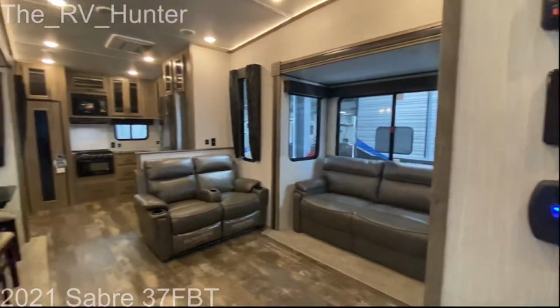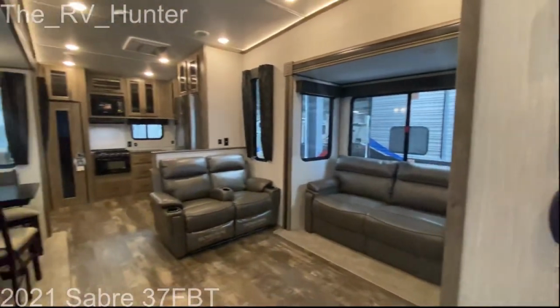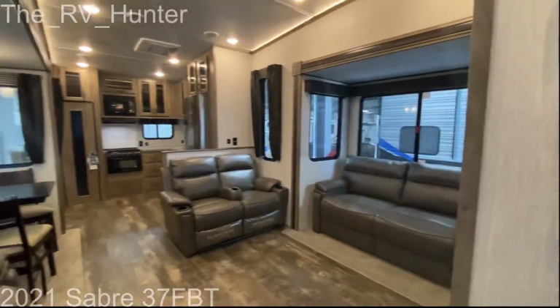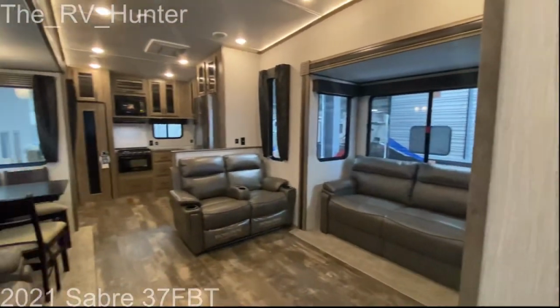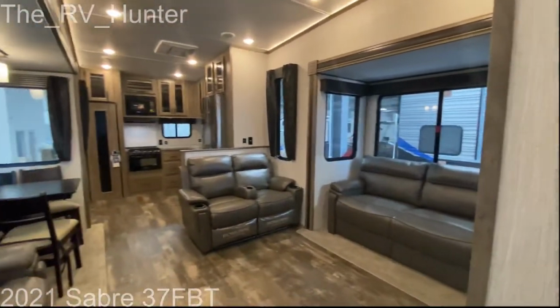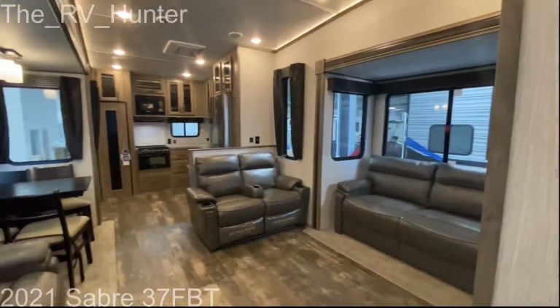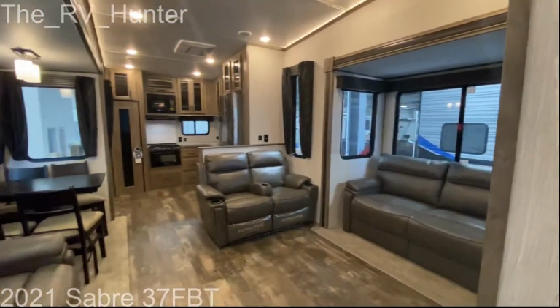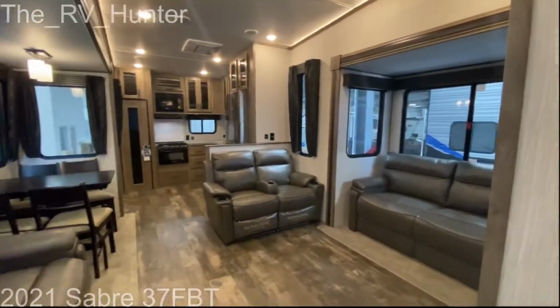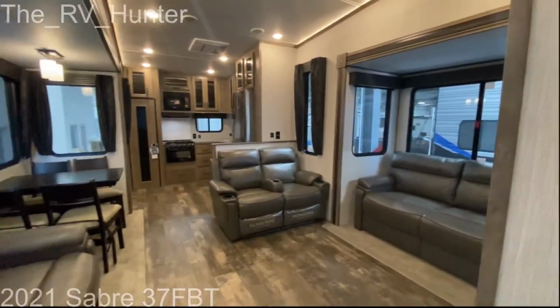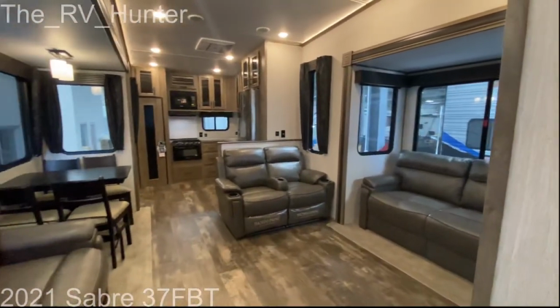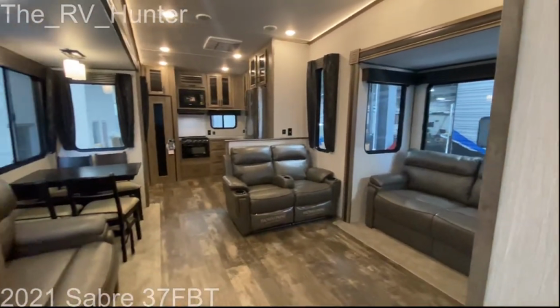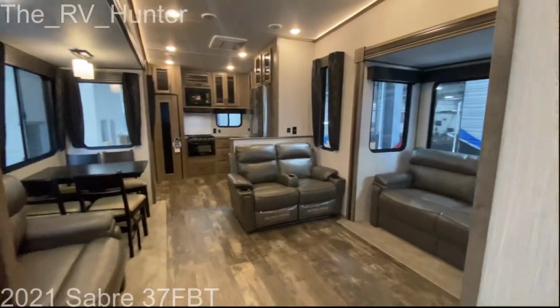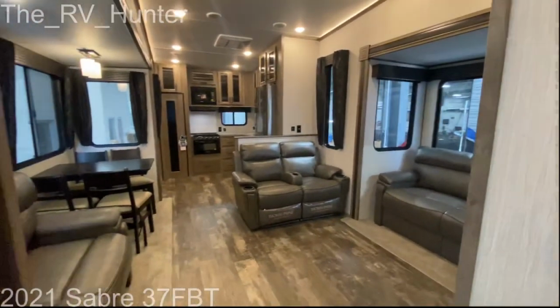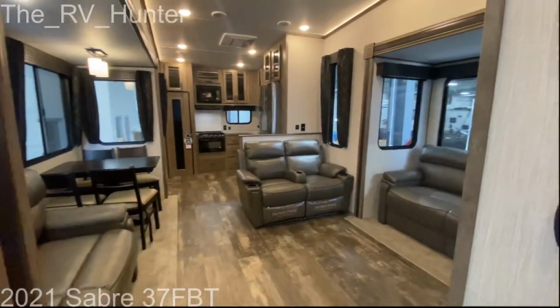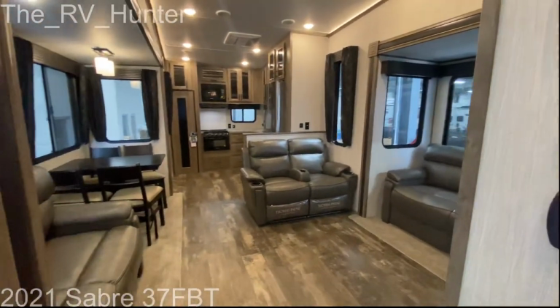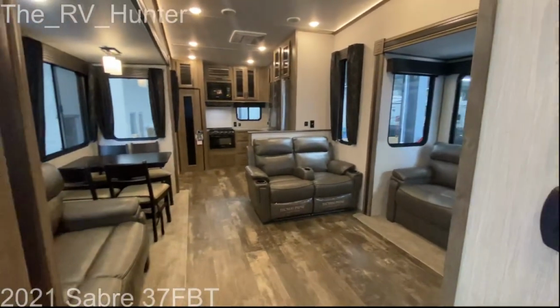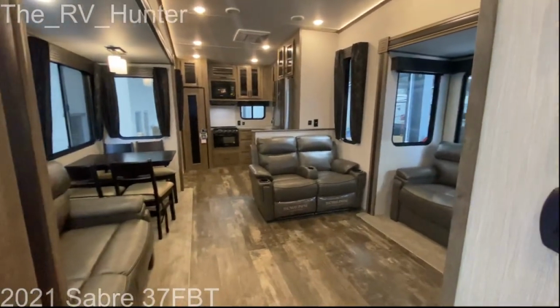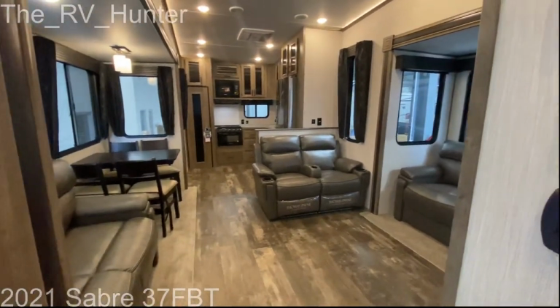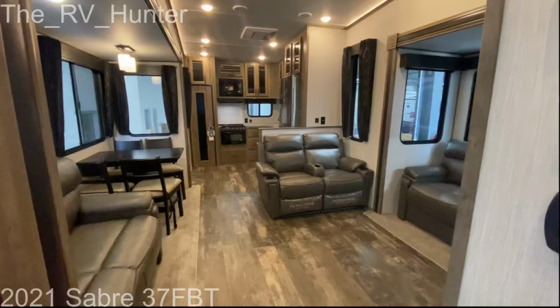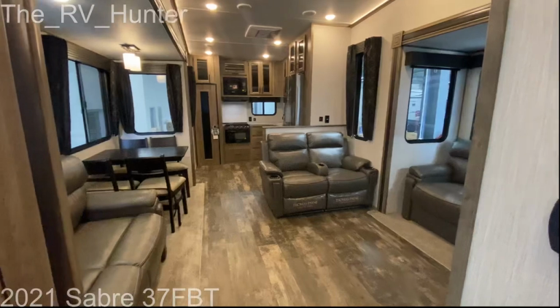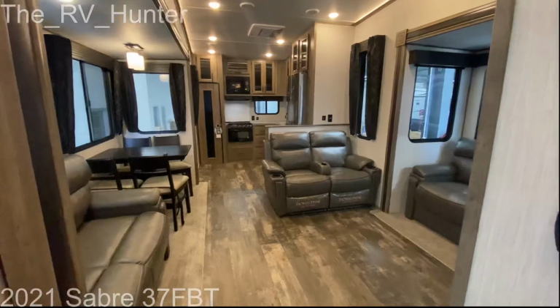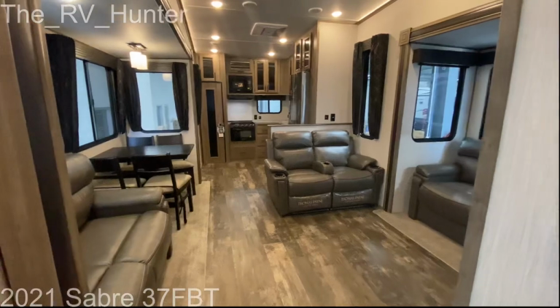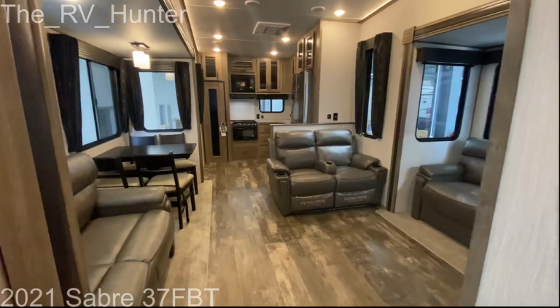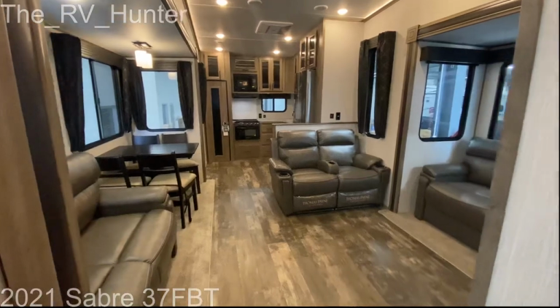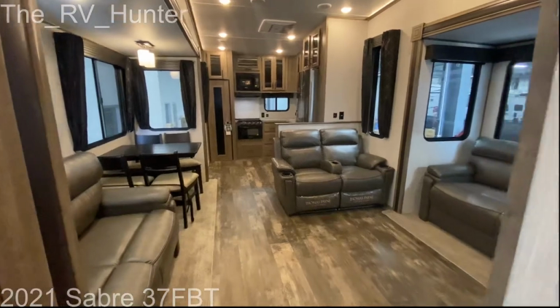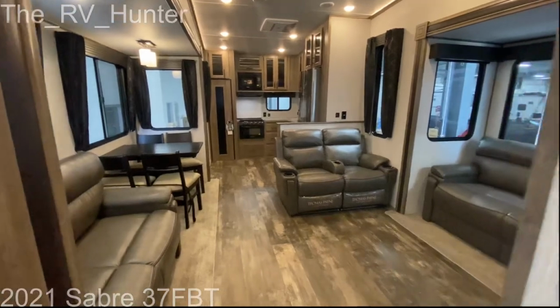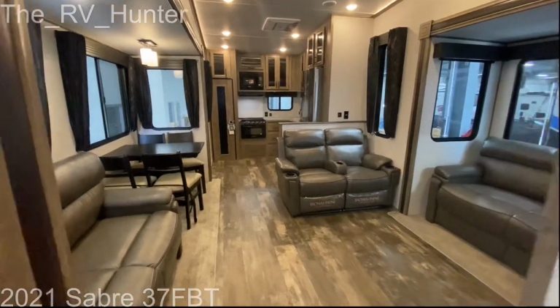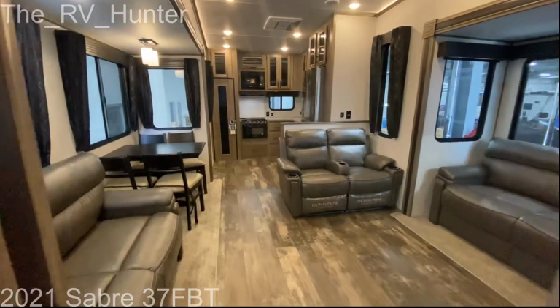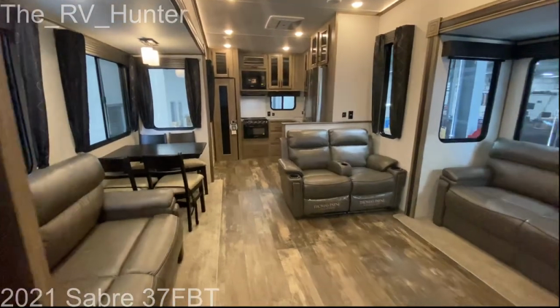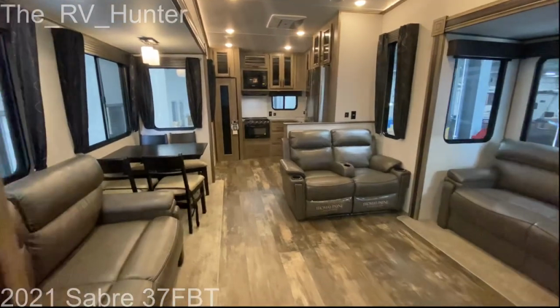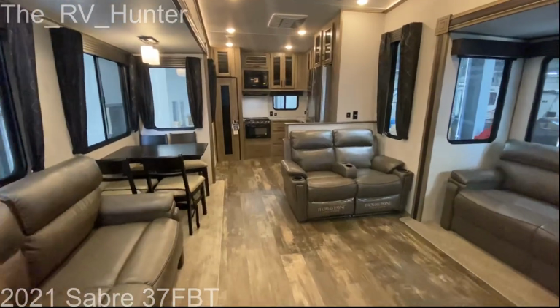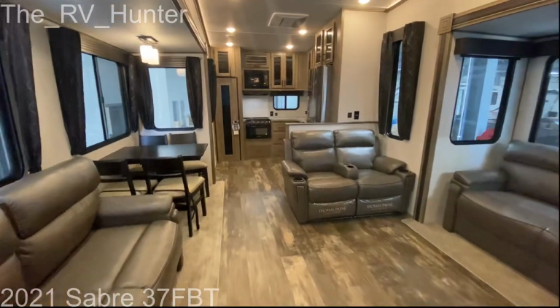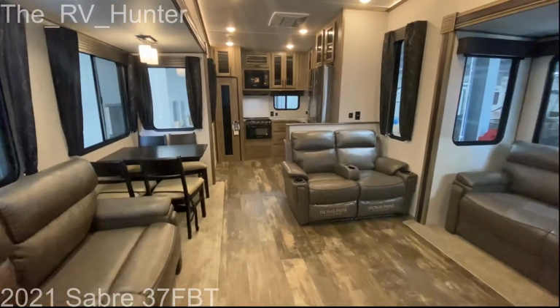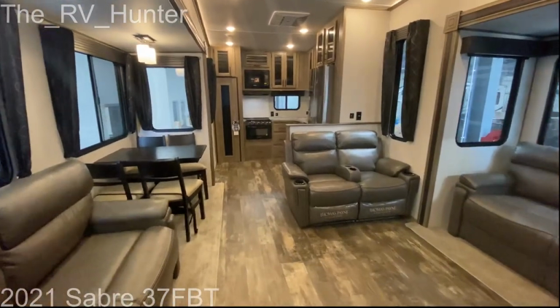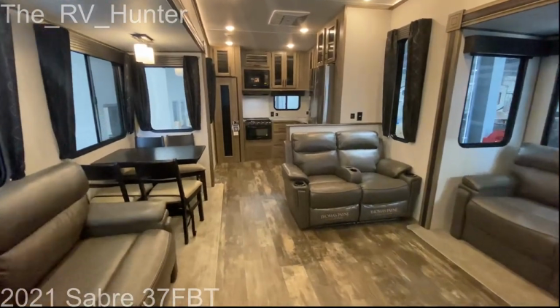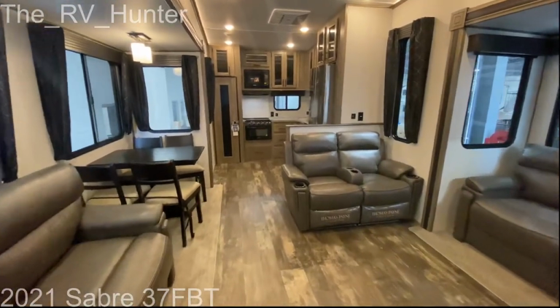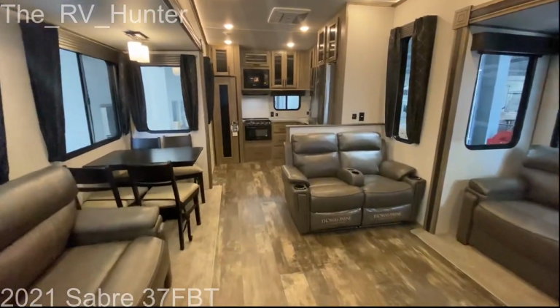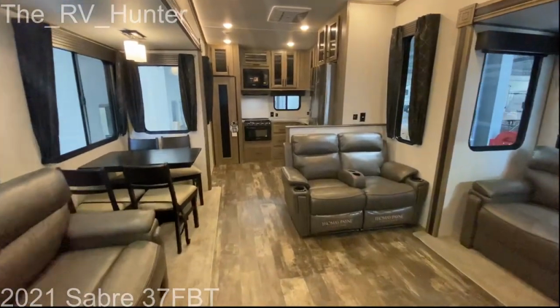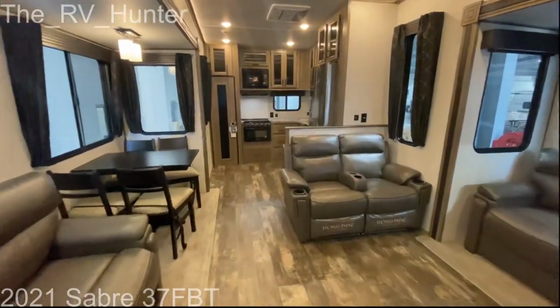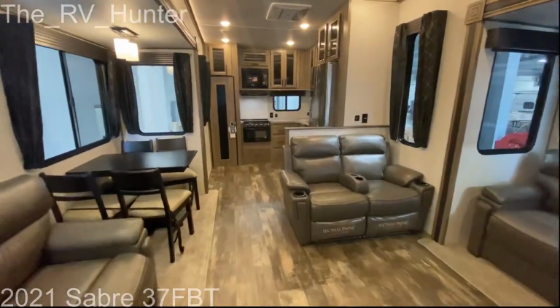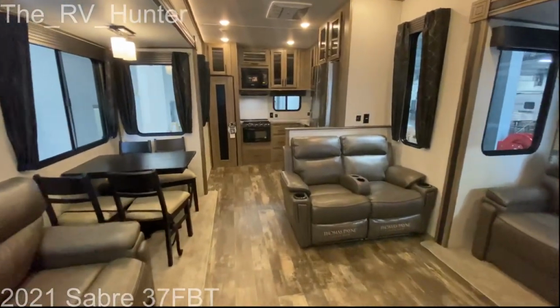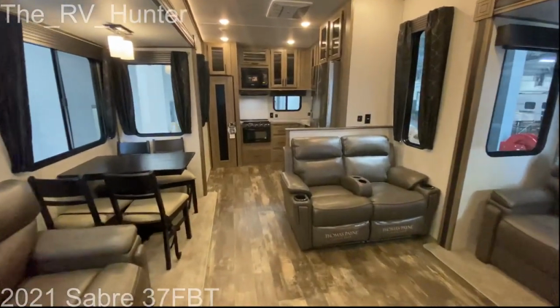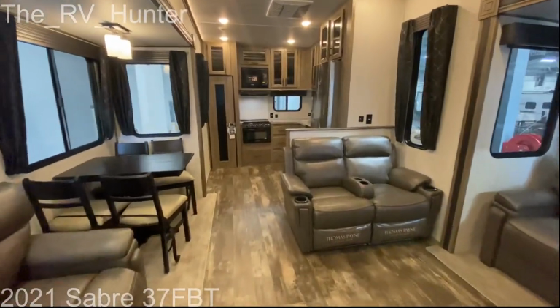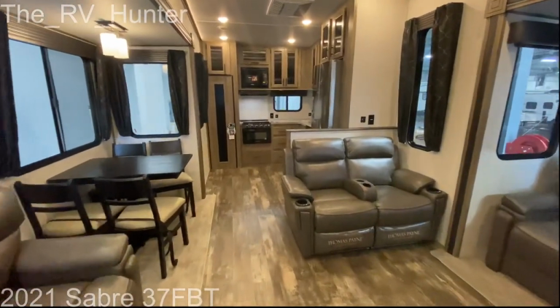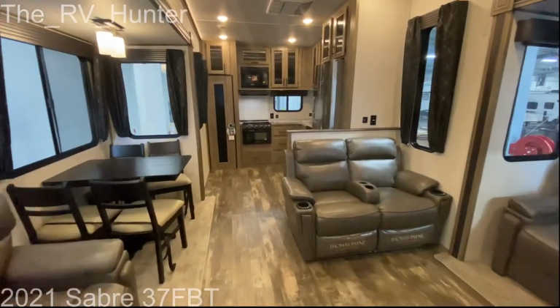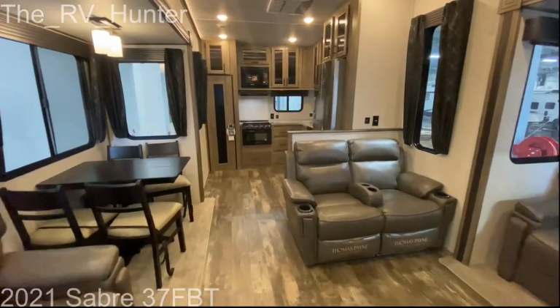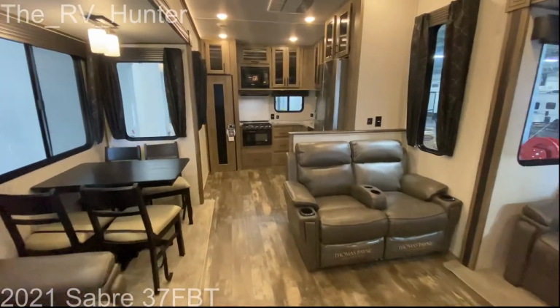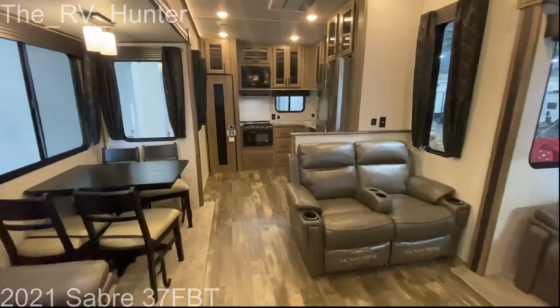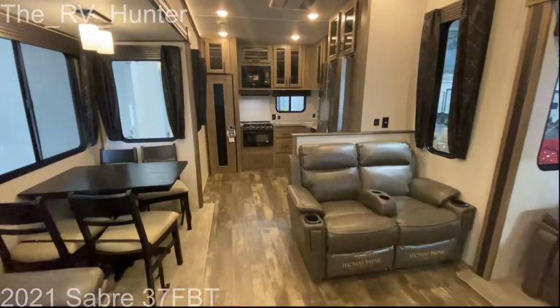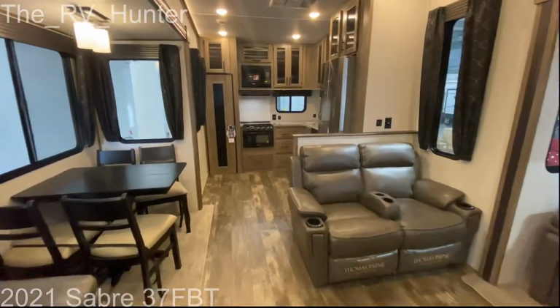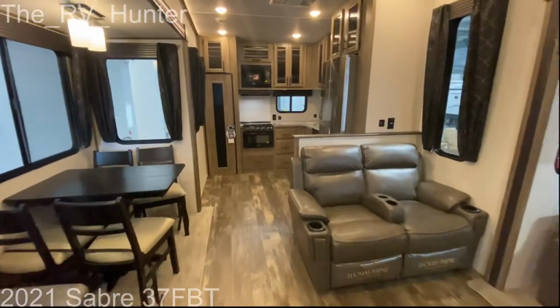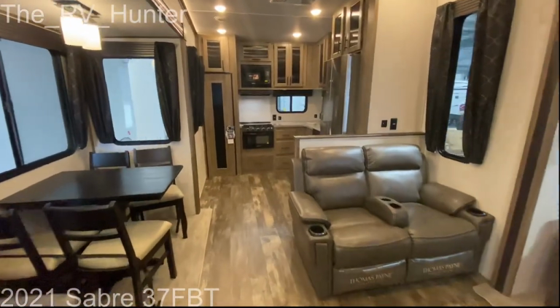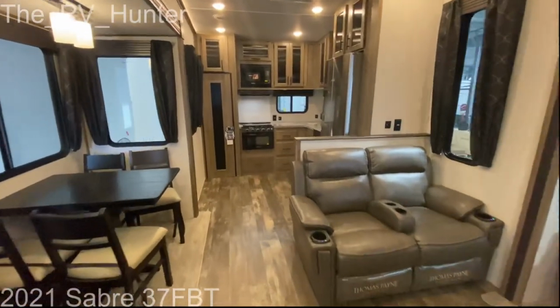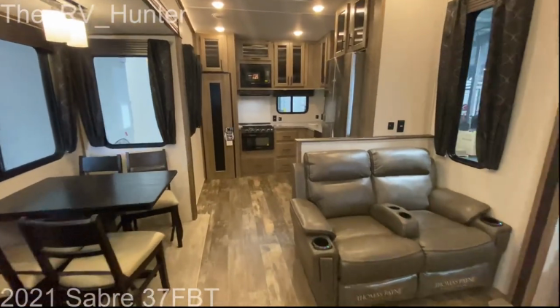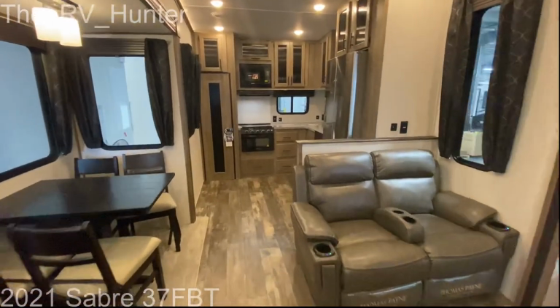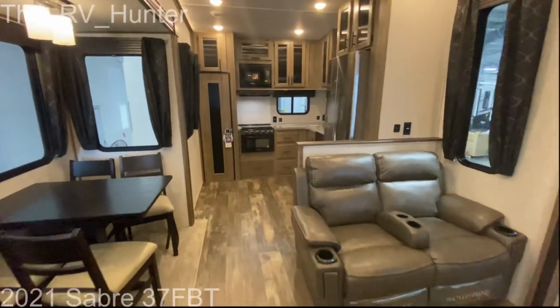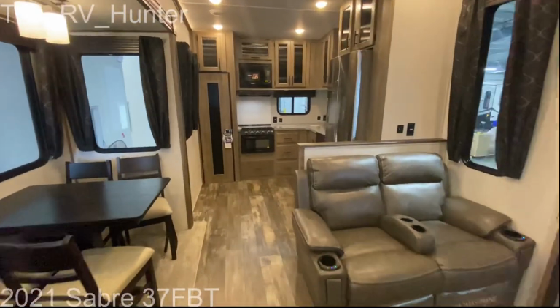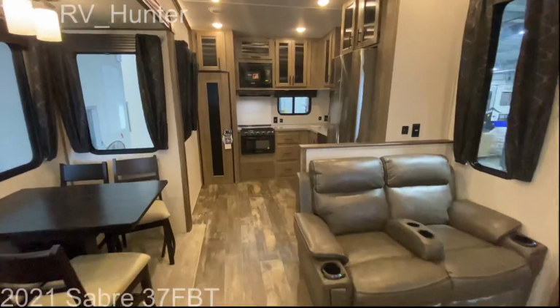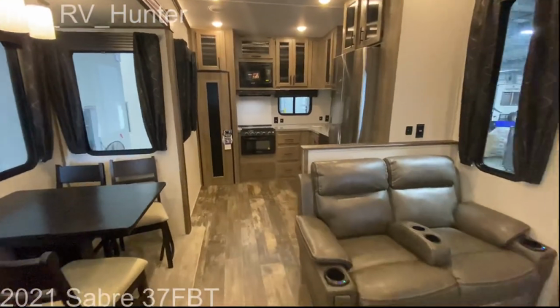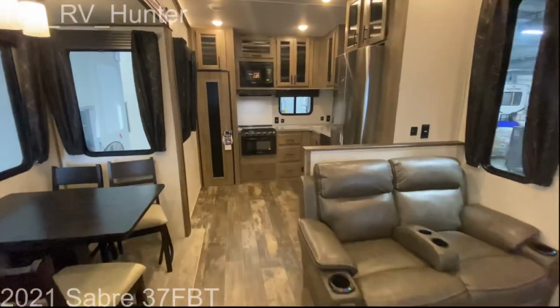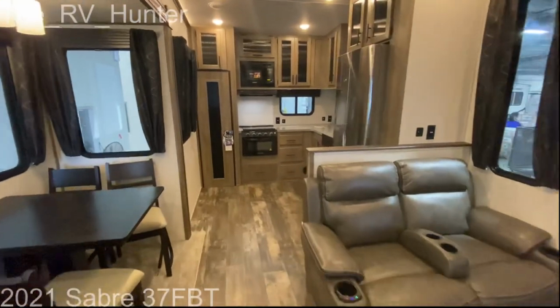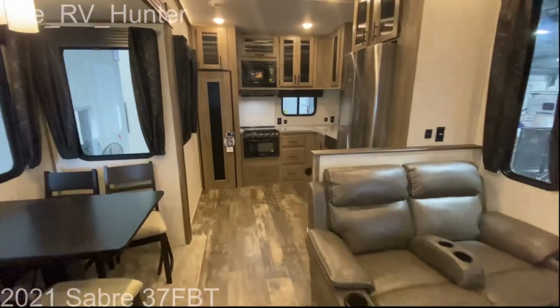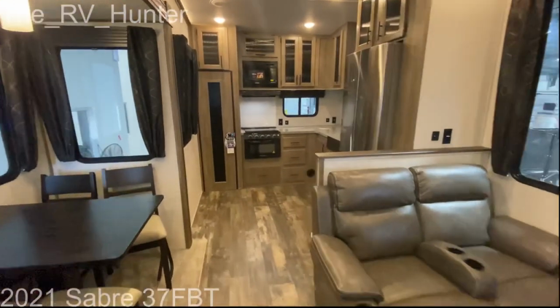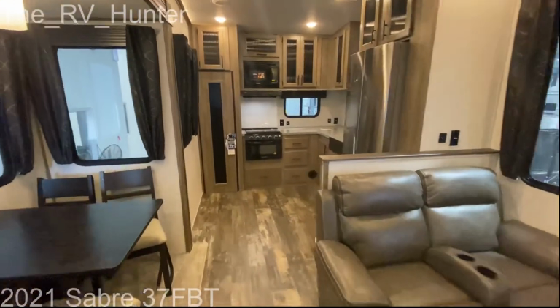Recliners, two sofas, dinette table and chairs. That's awesome — a lot of places to sit.